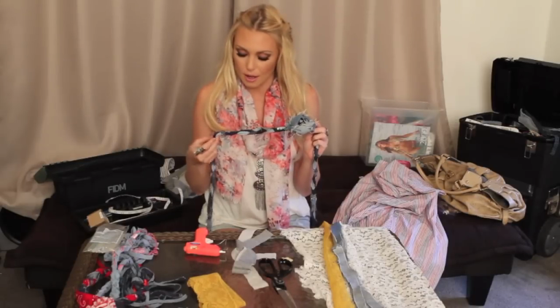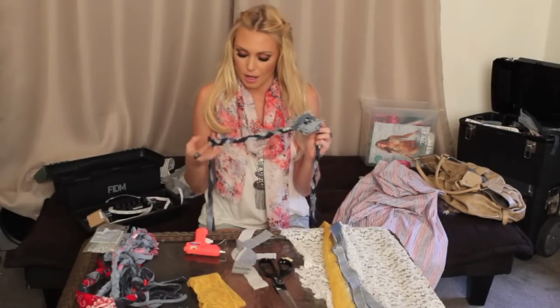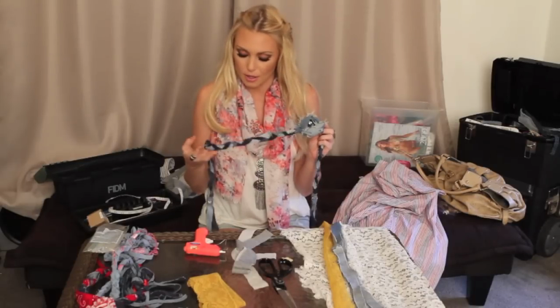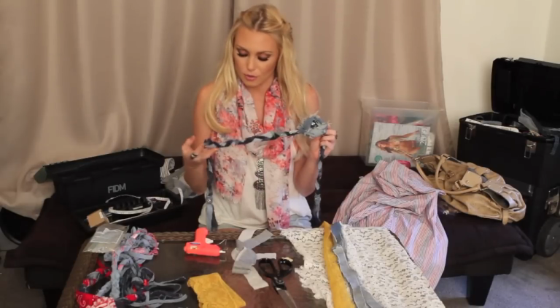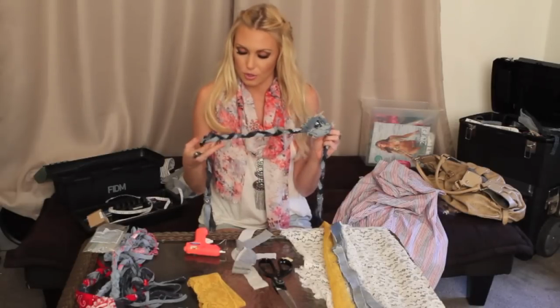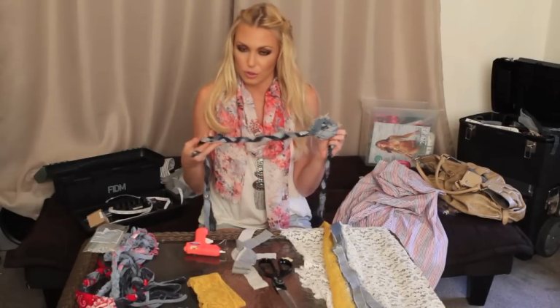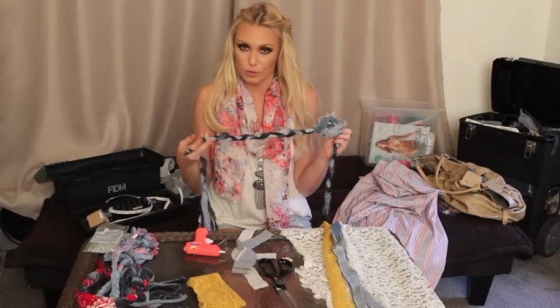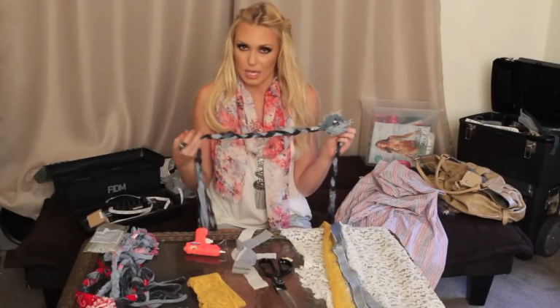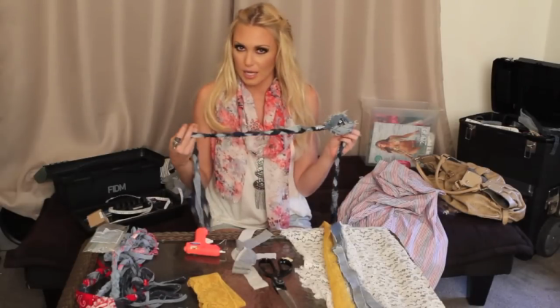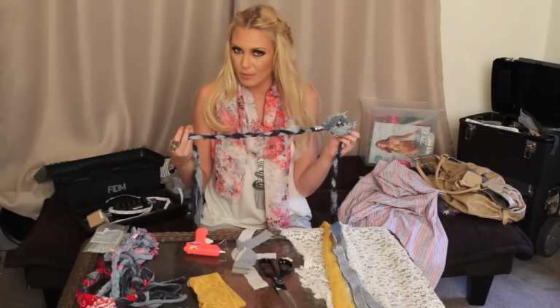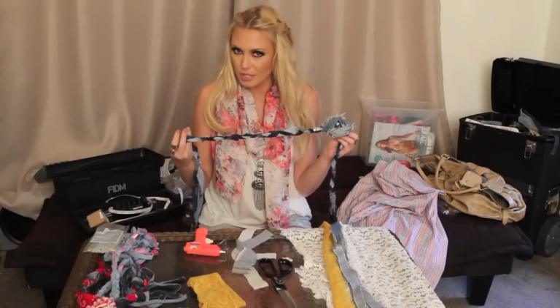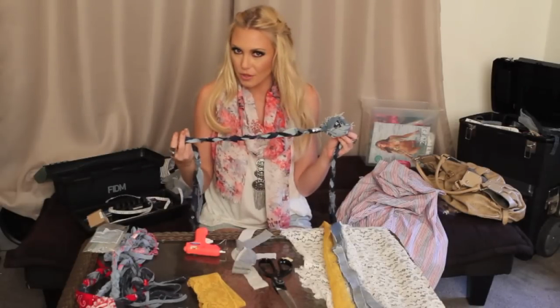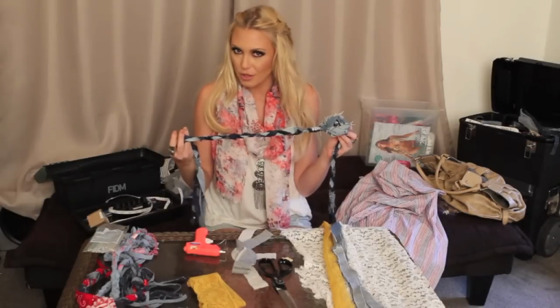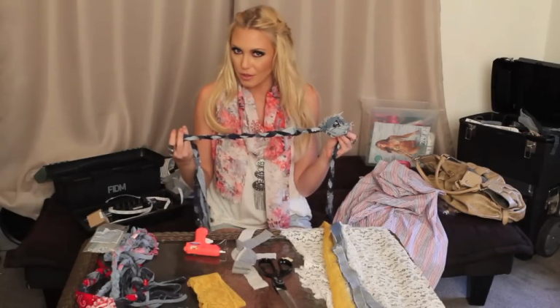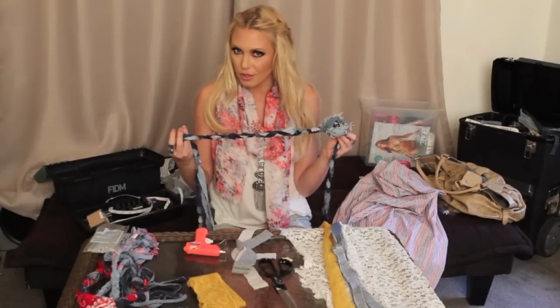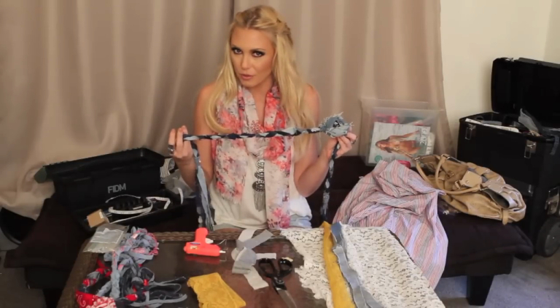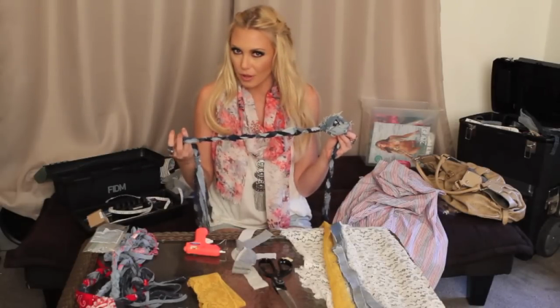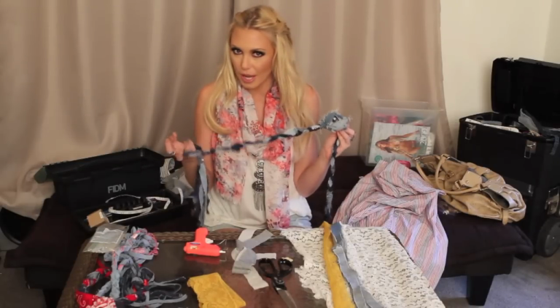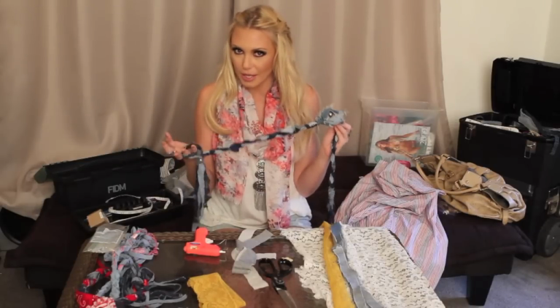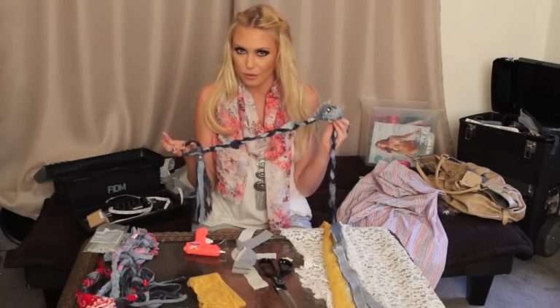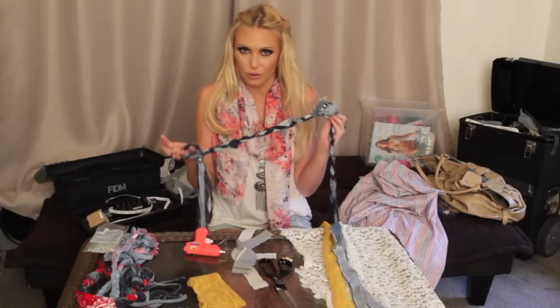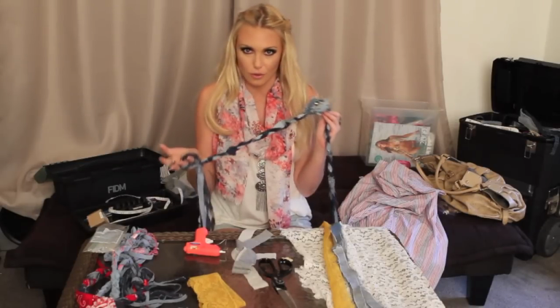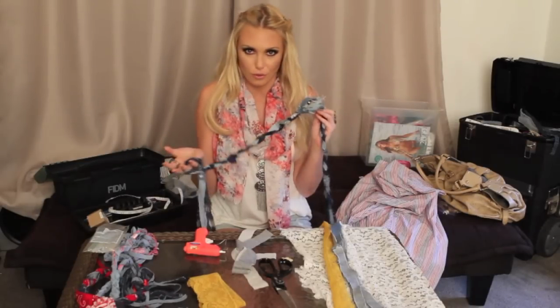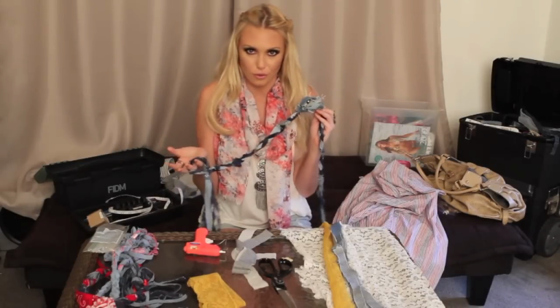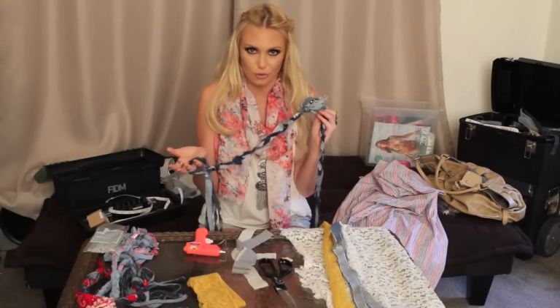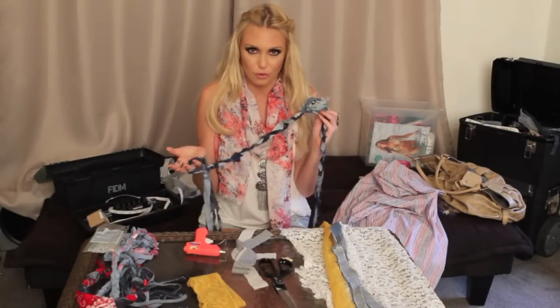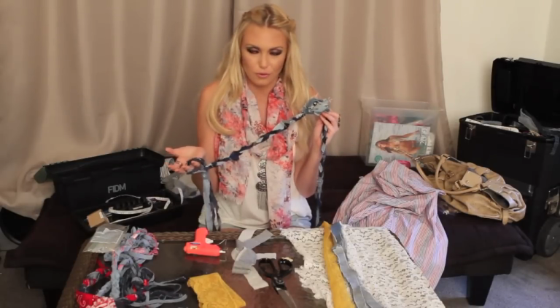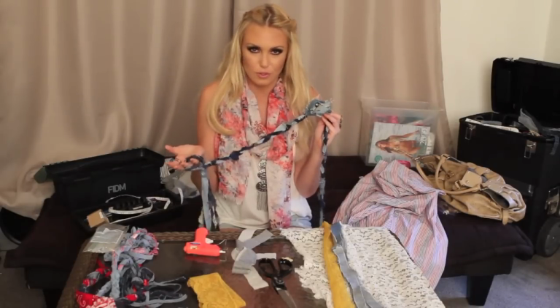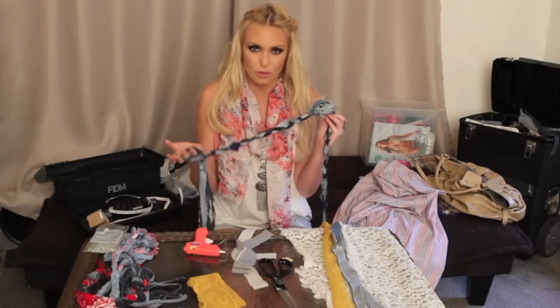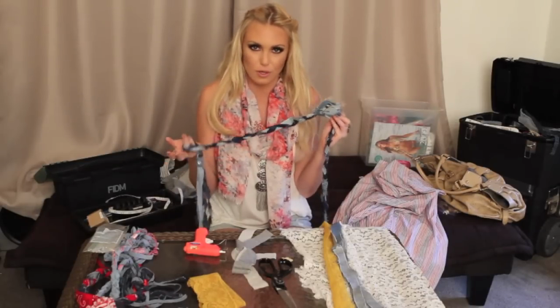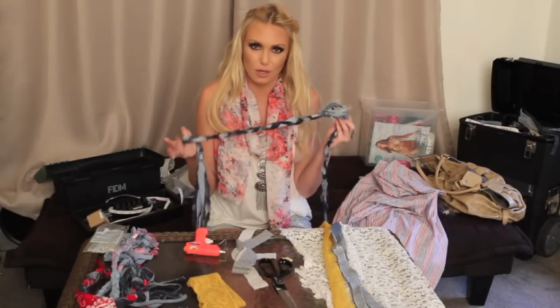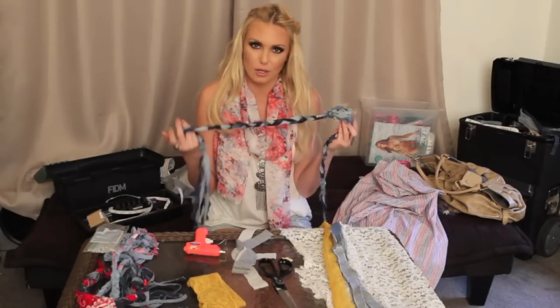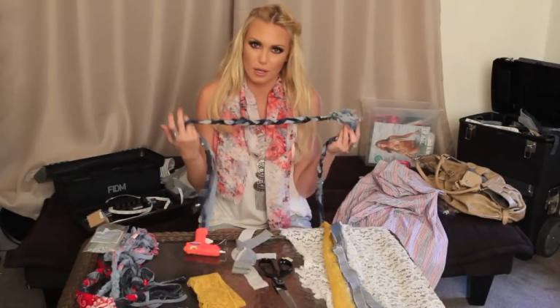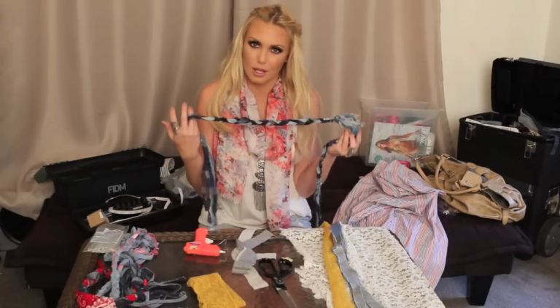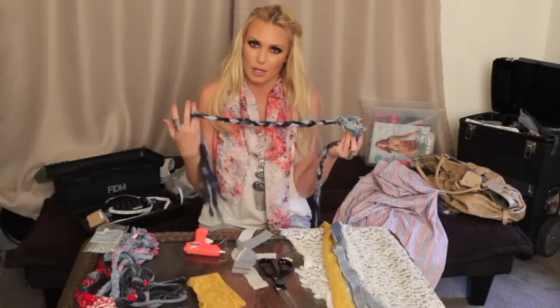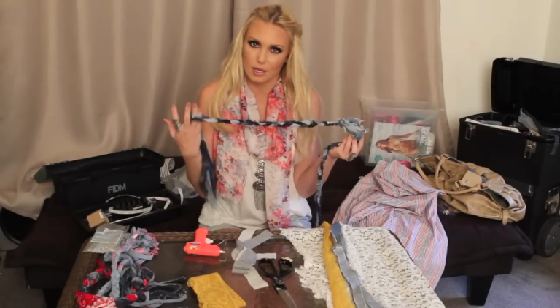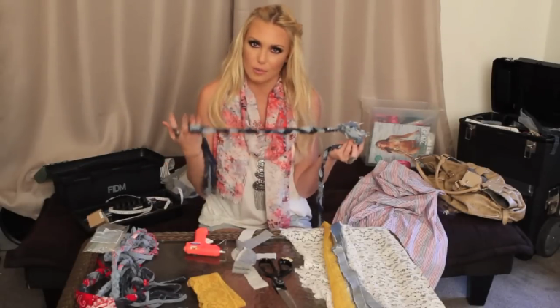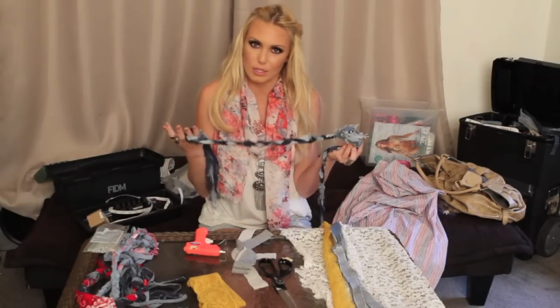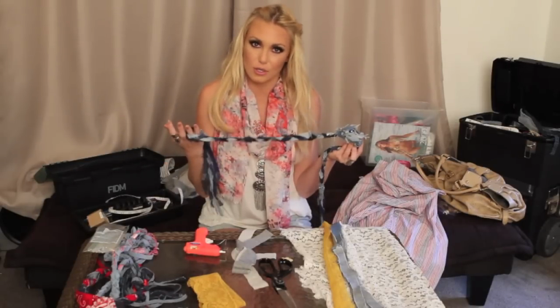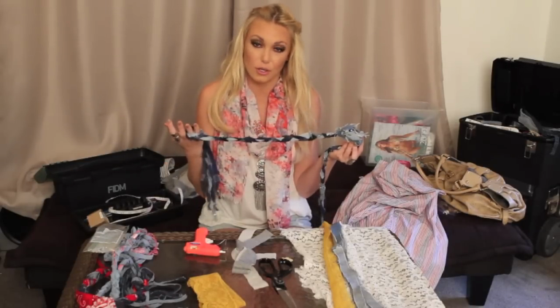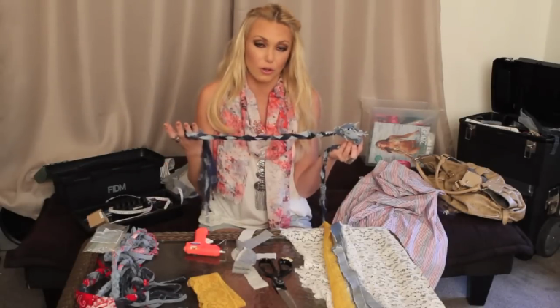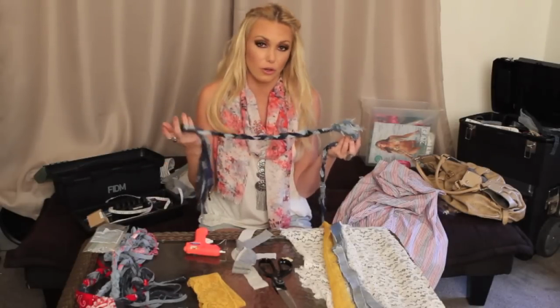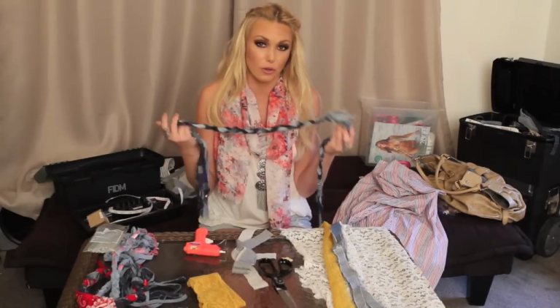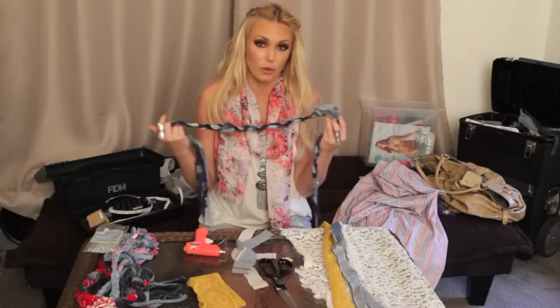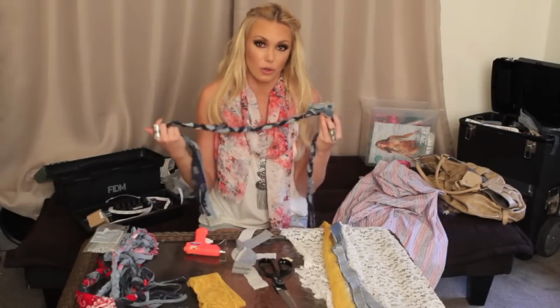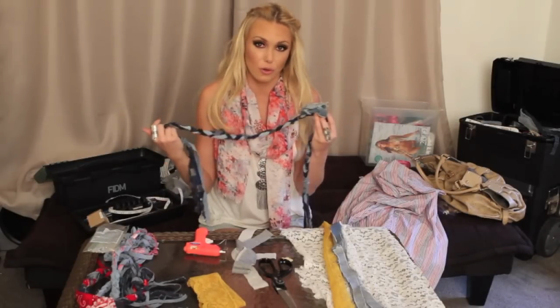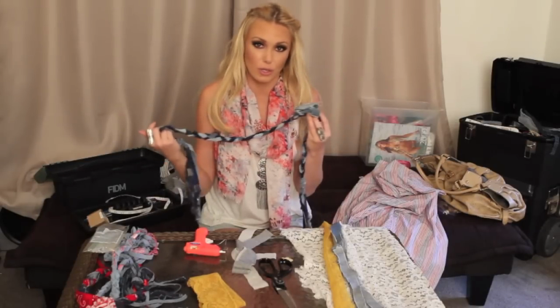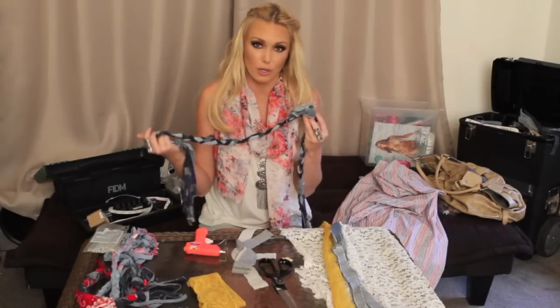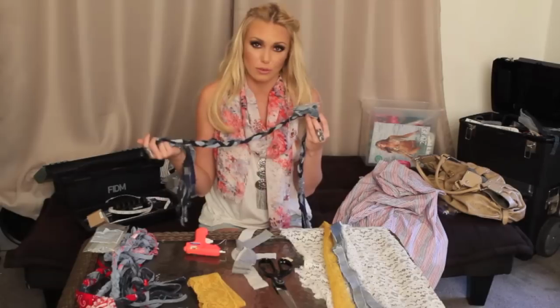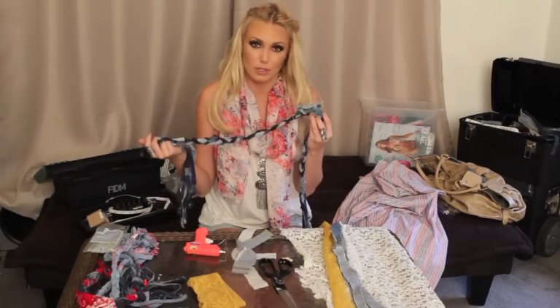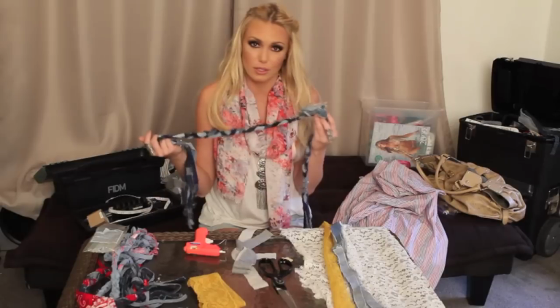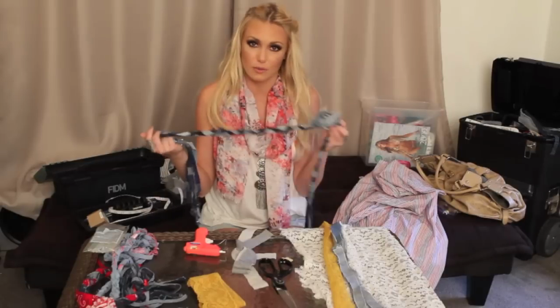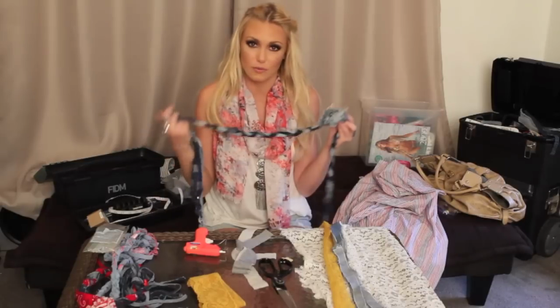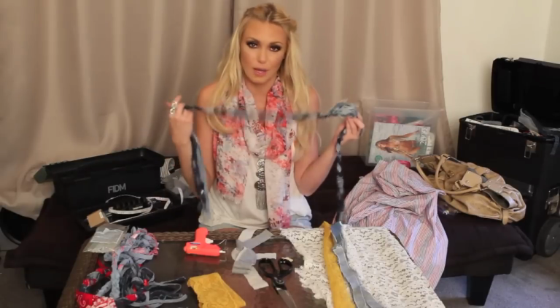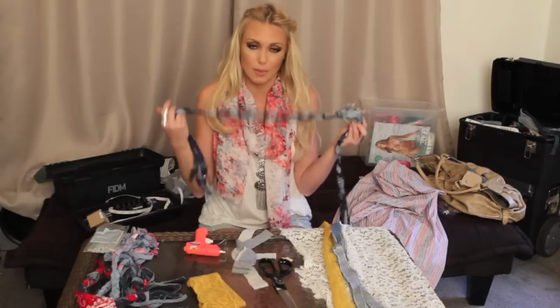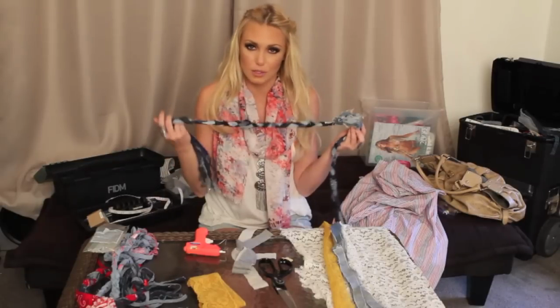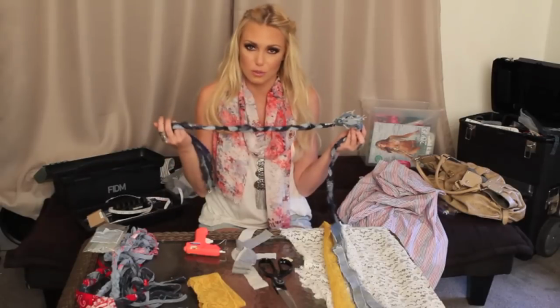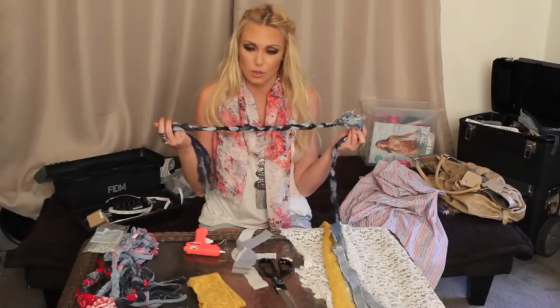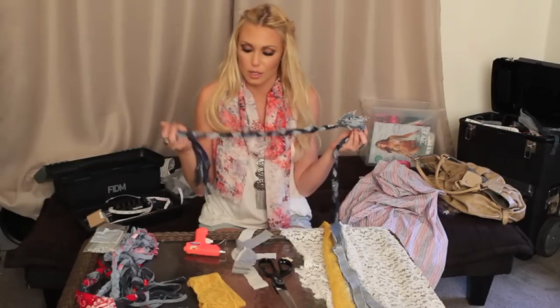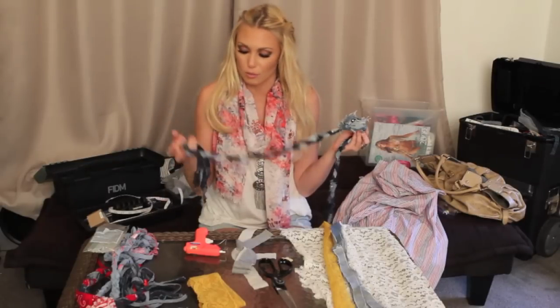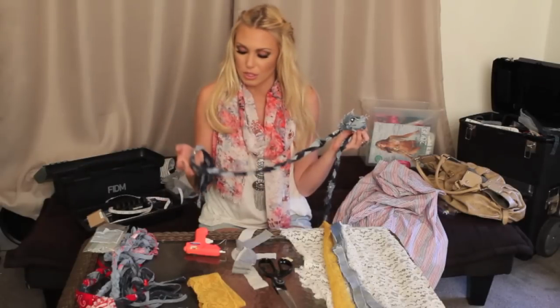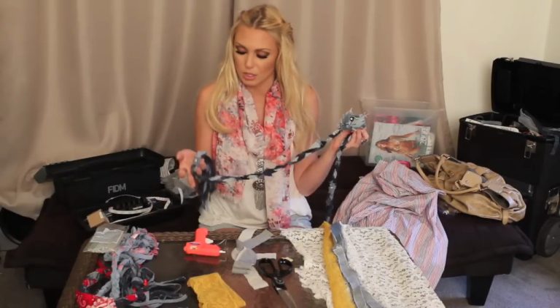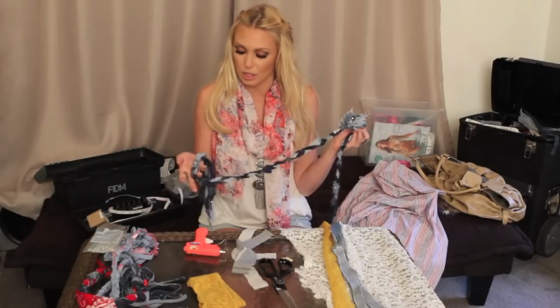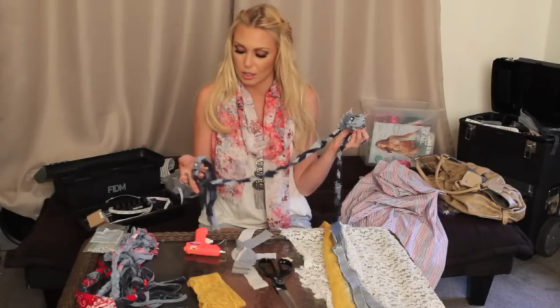You can use any material that you like. You can go to the thrift store and get material, or you can go down to the fabric store and get material.